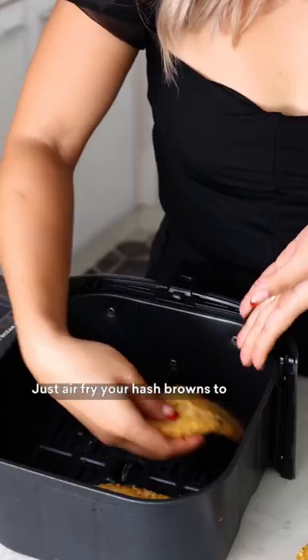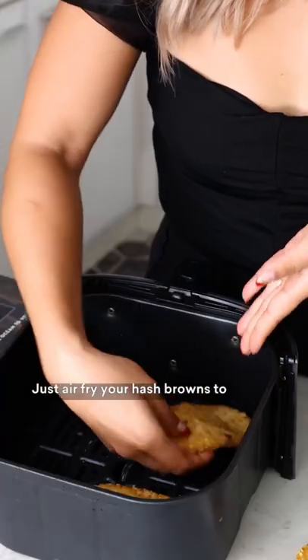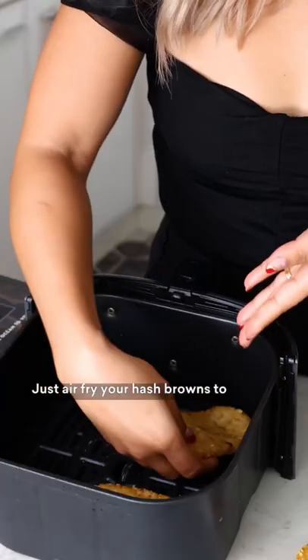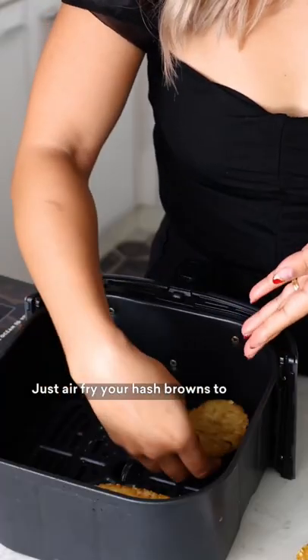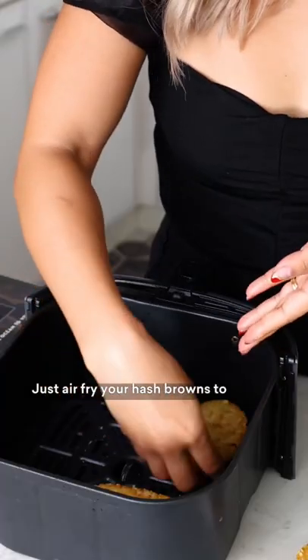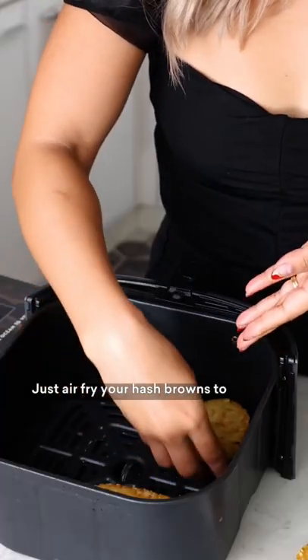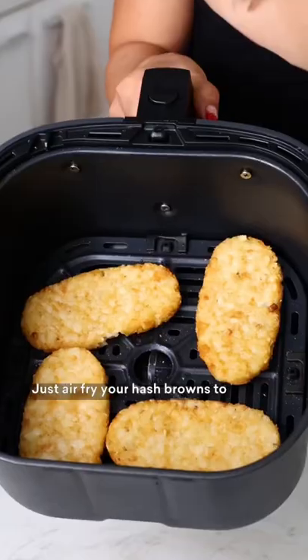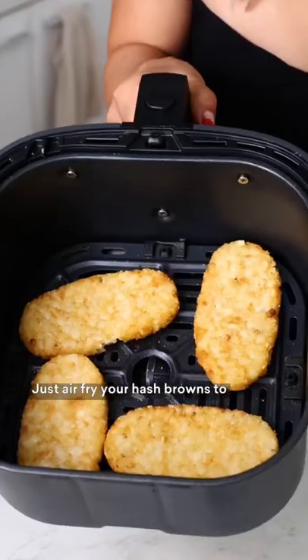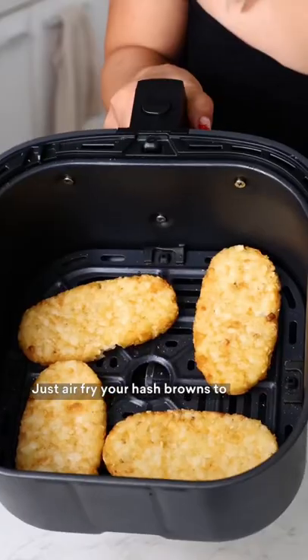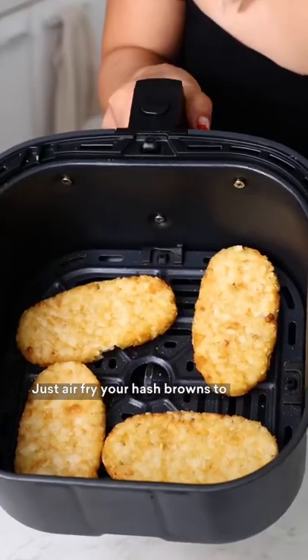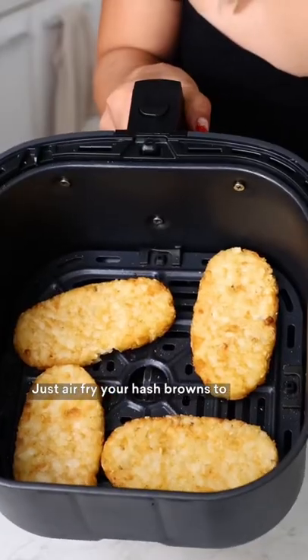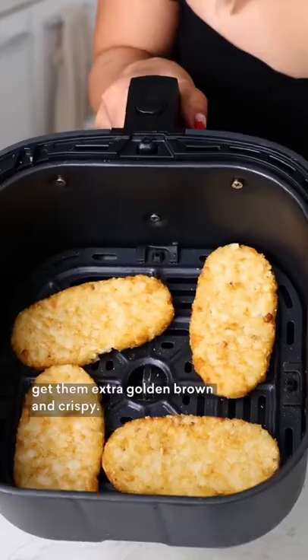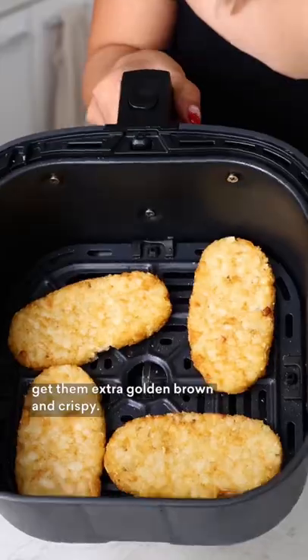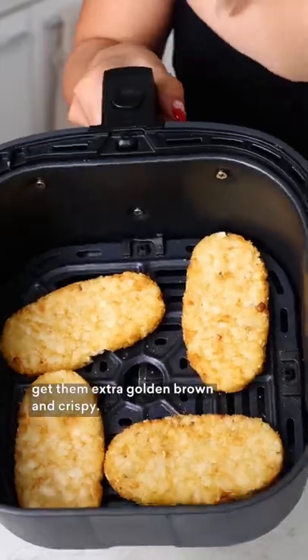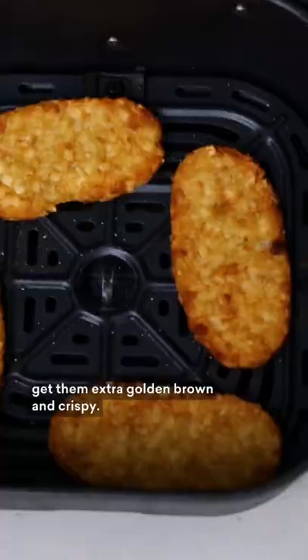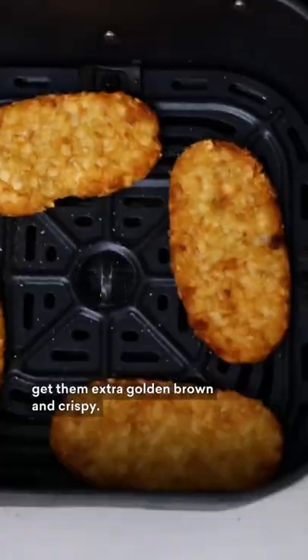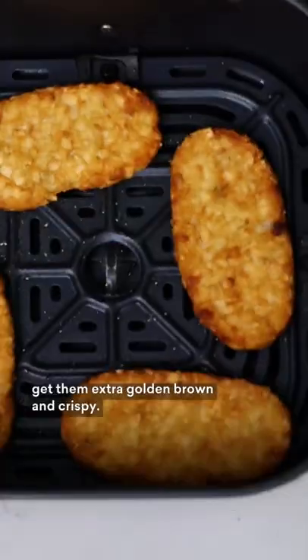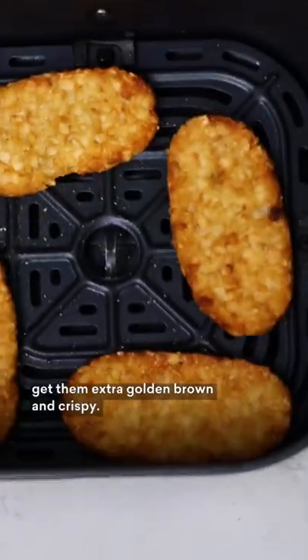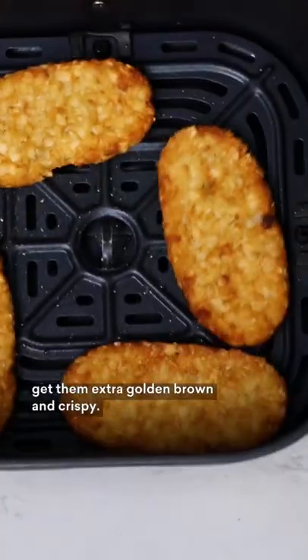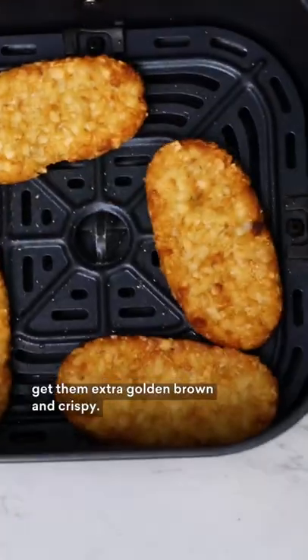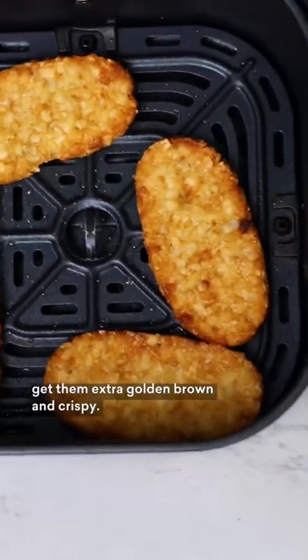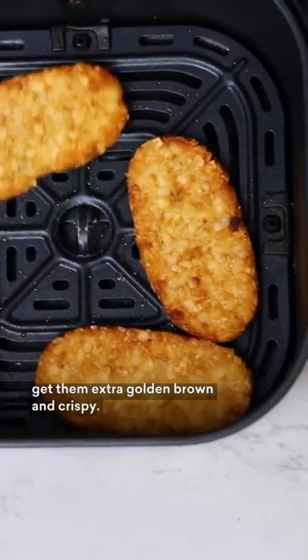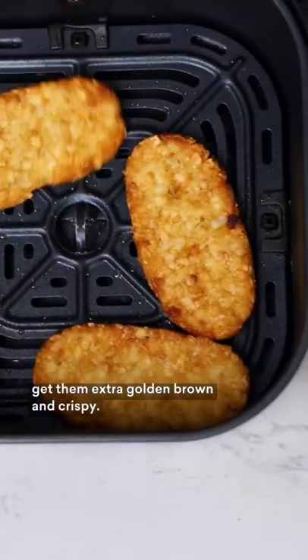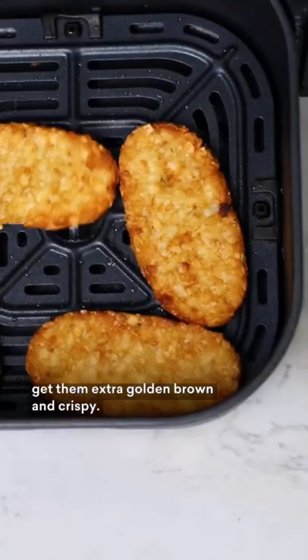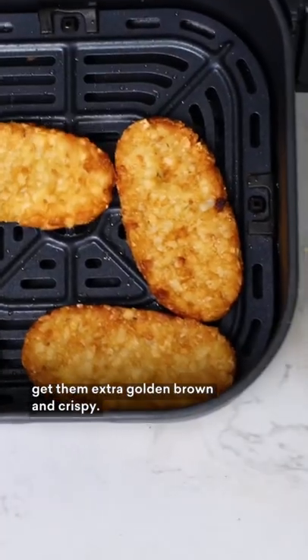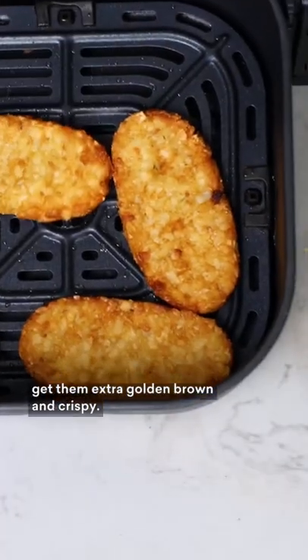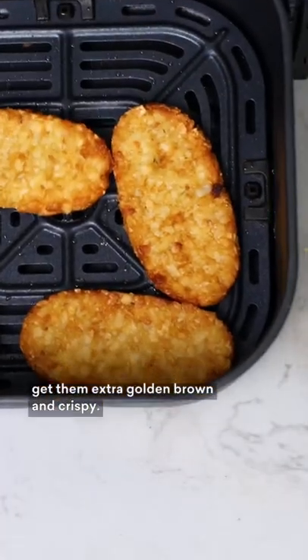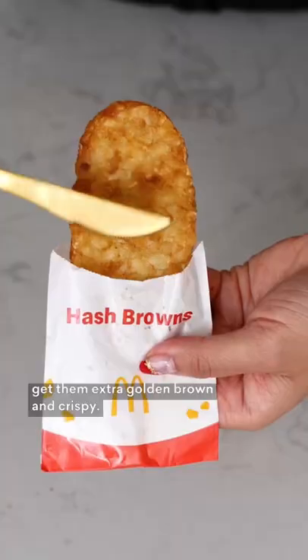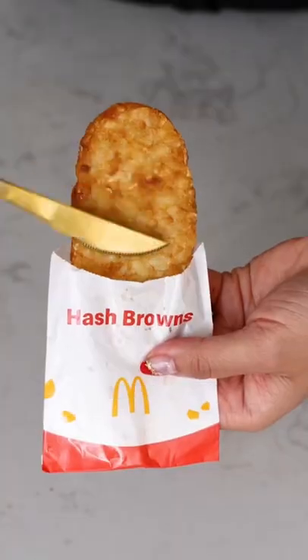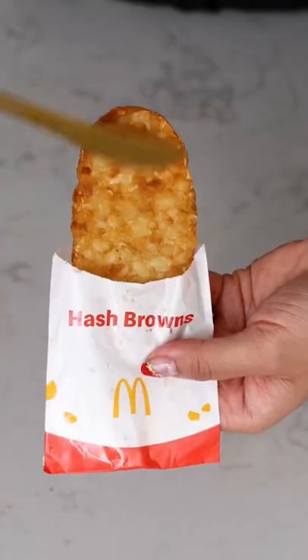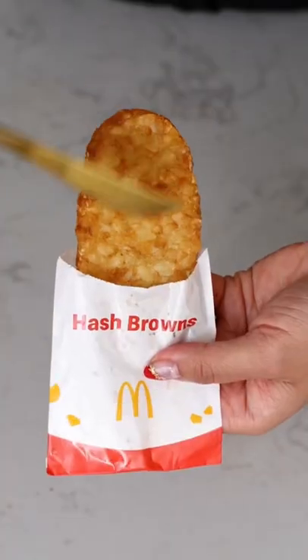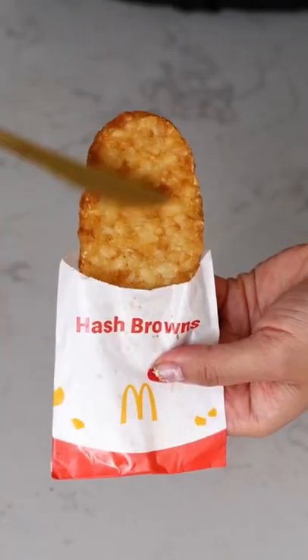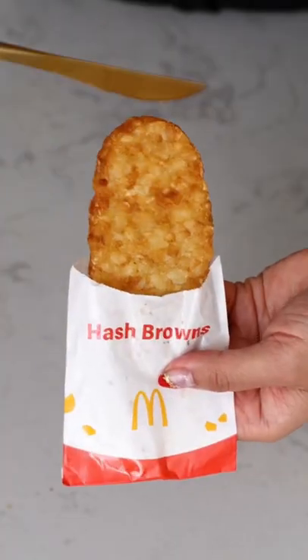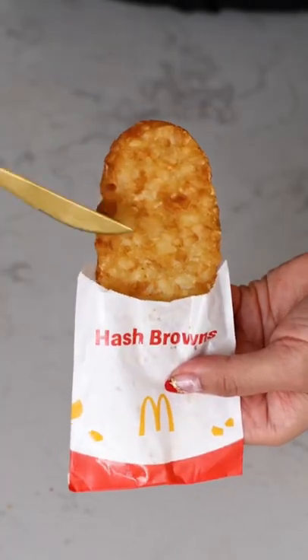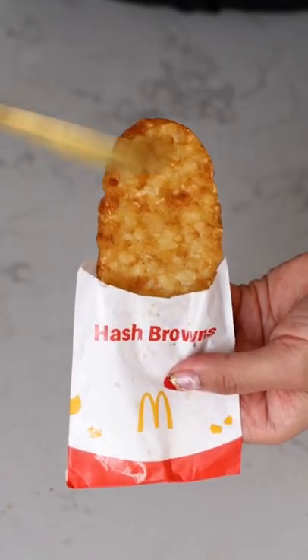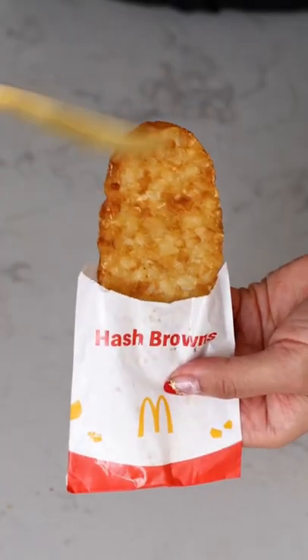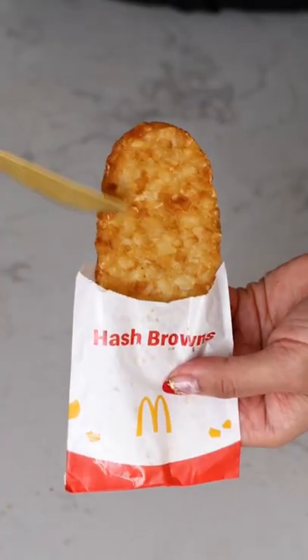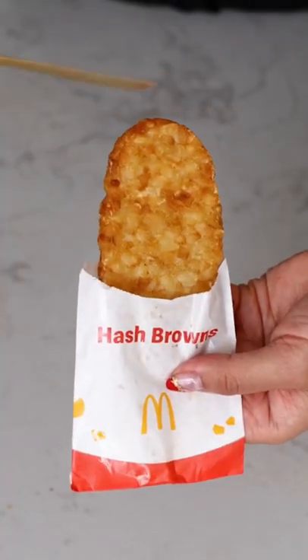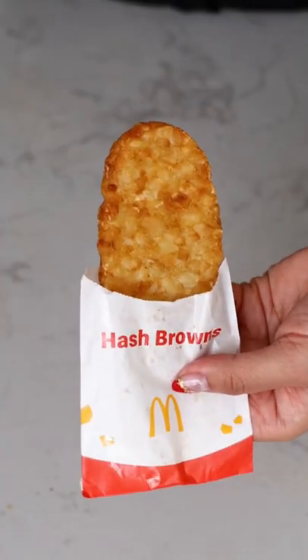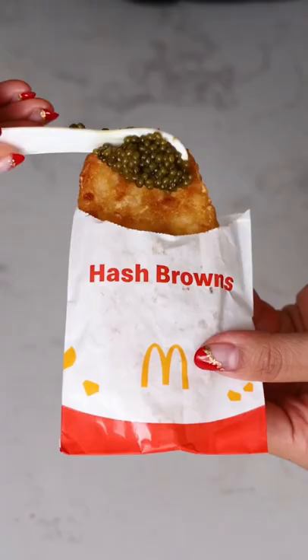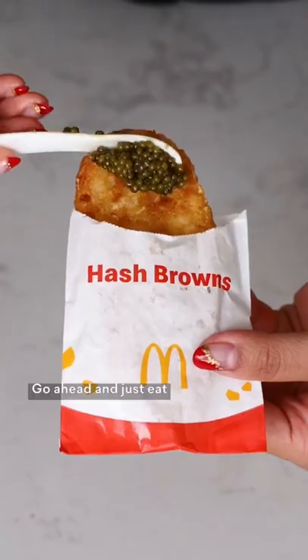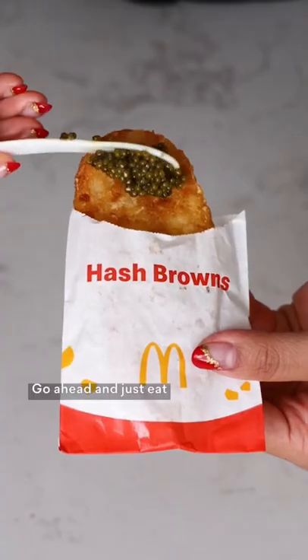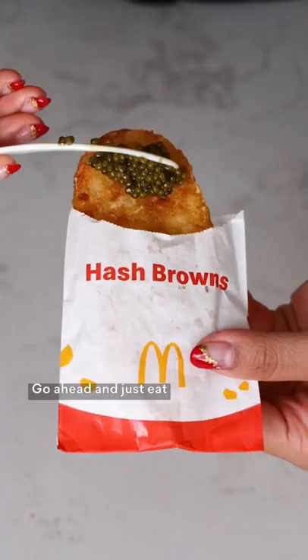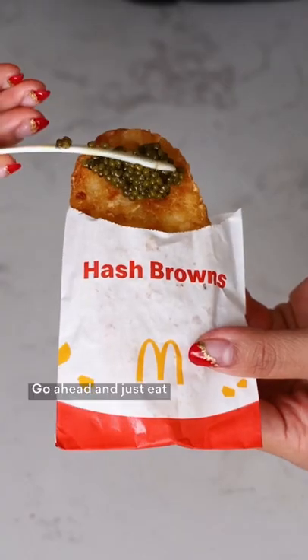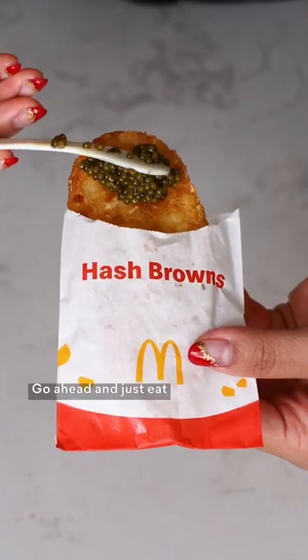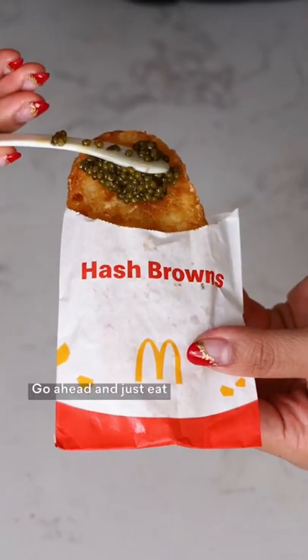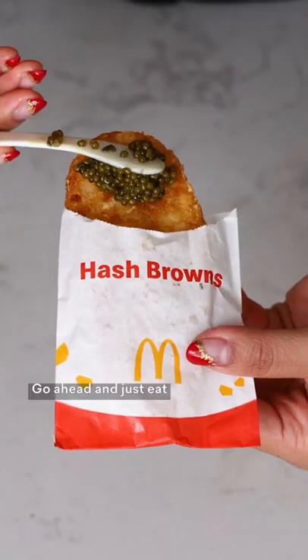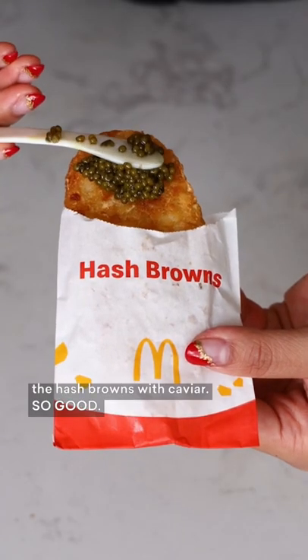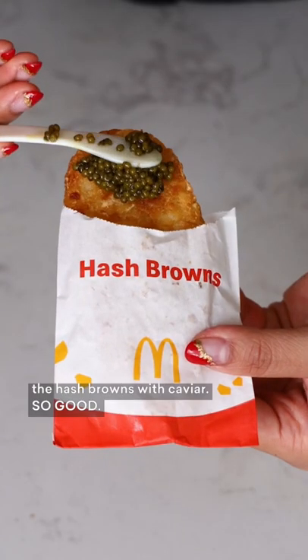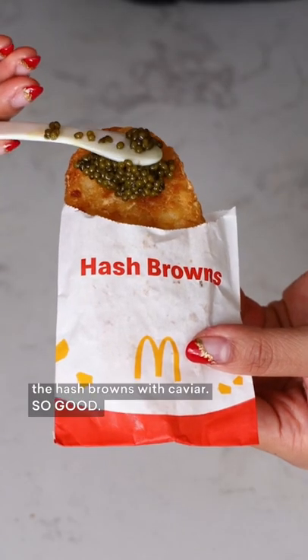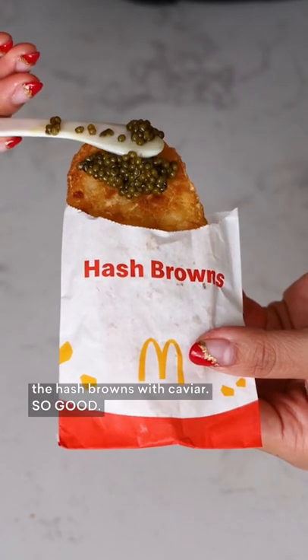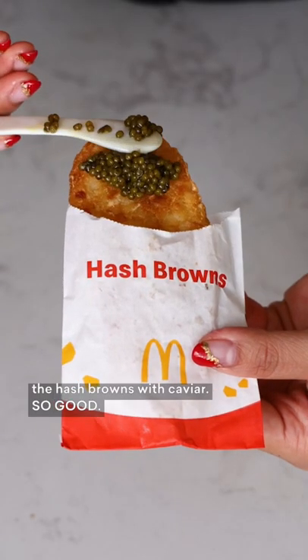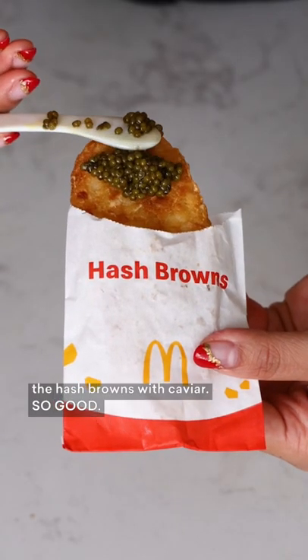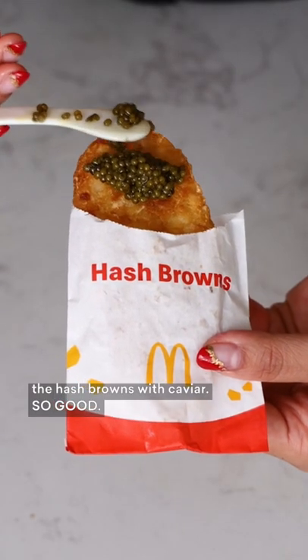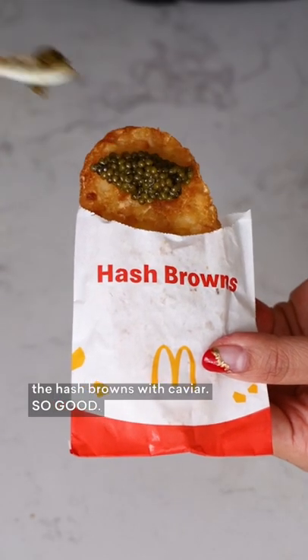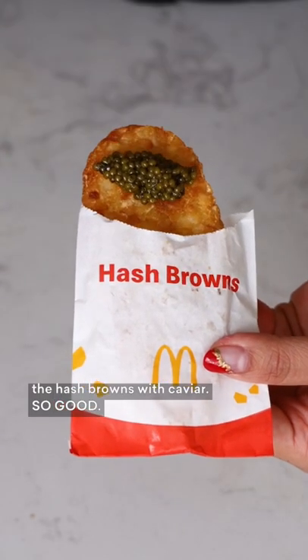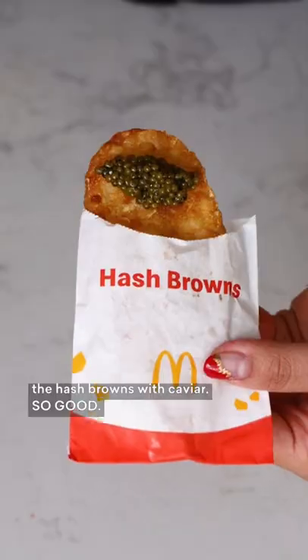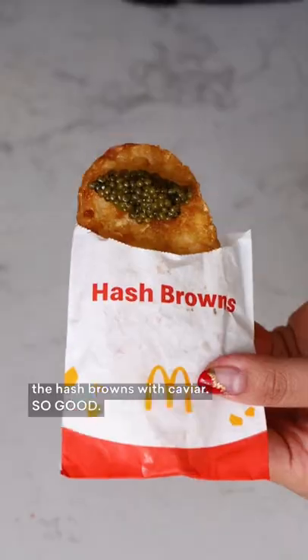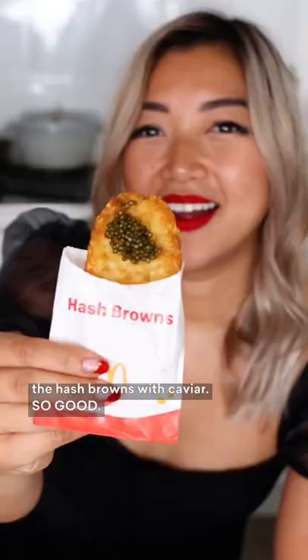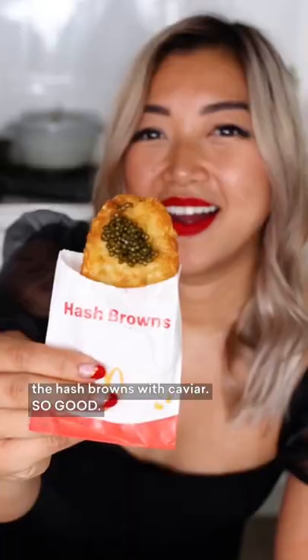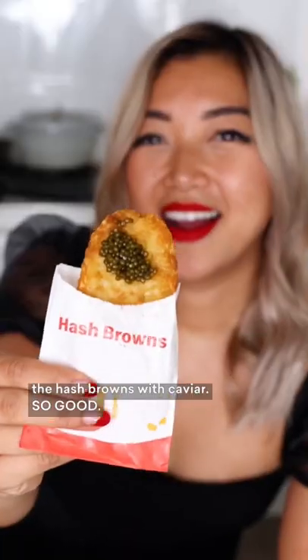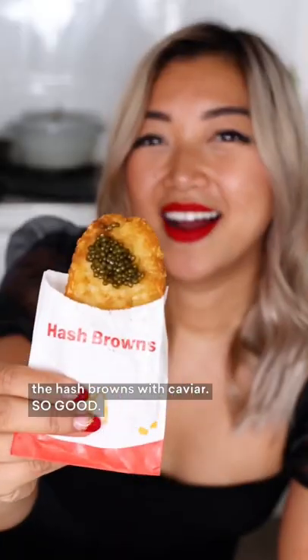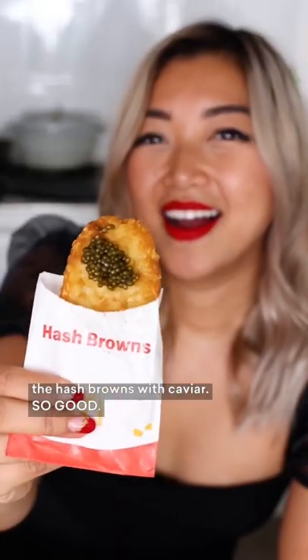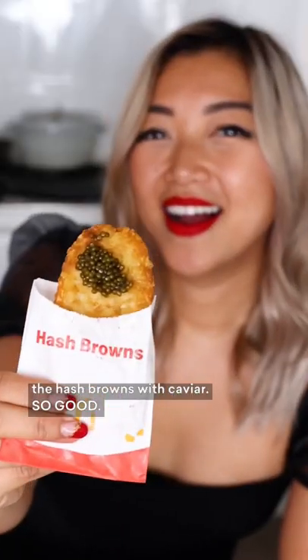Just air fry your hash browns to get them extra golden brown and crispy, then go ahead and eat the hash browns with caviar — so good.